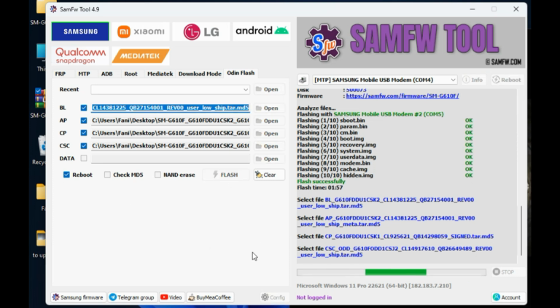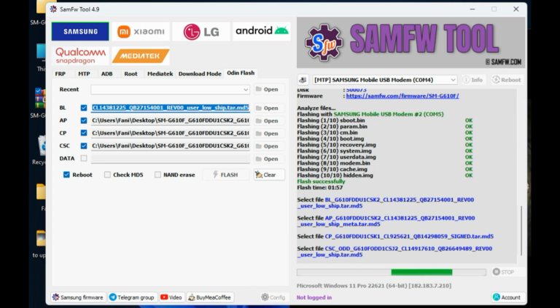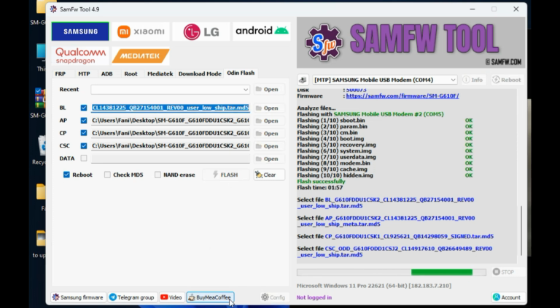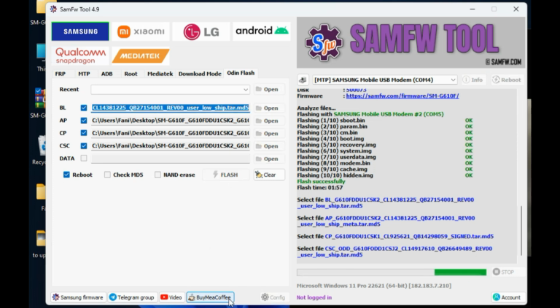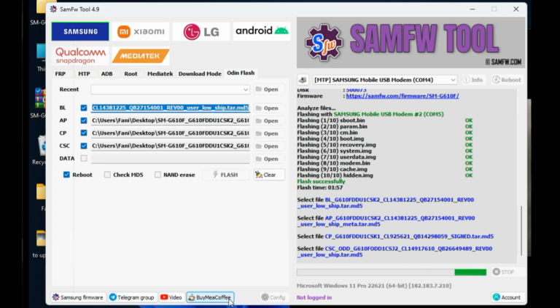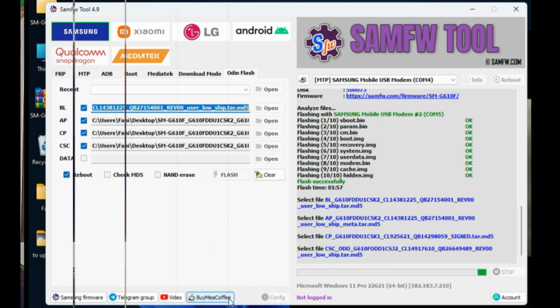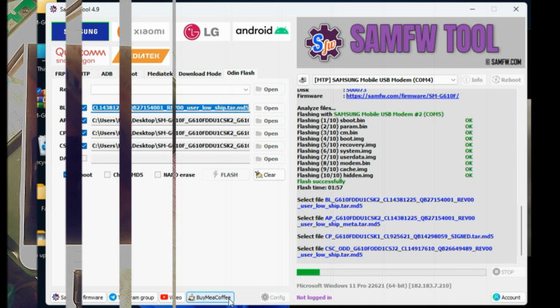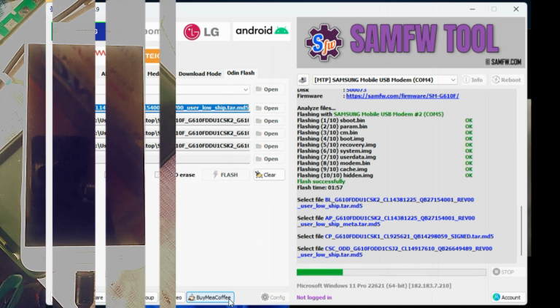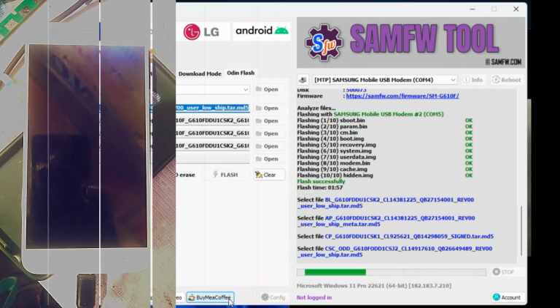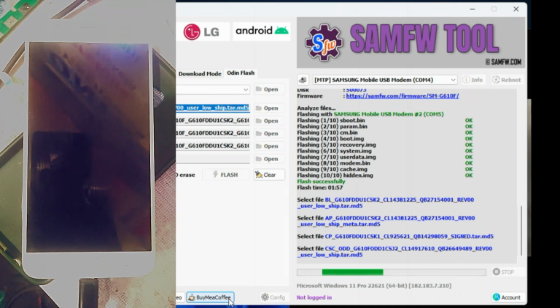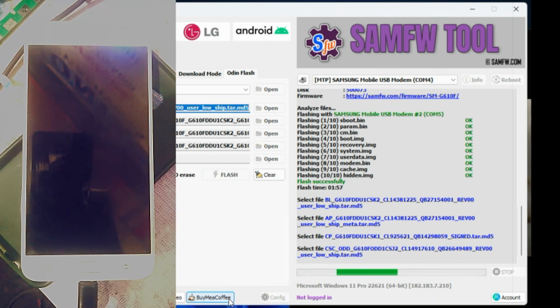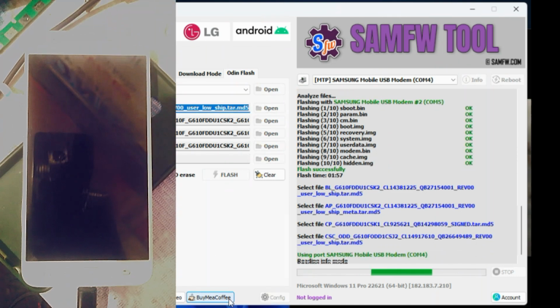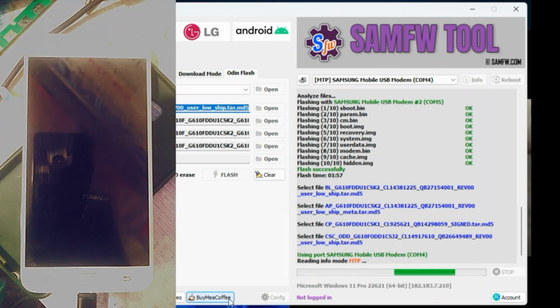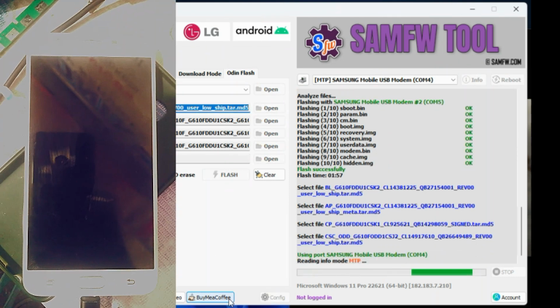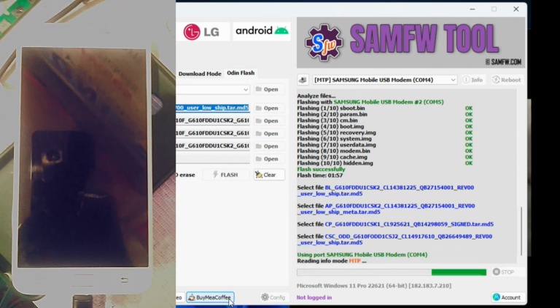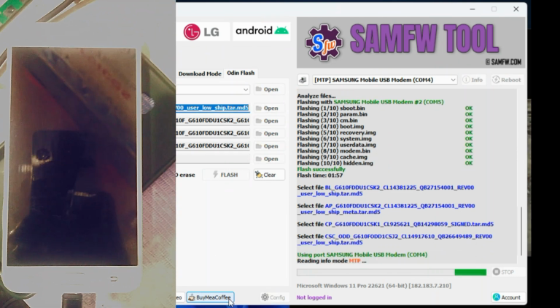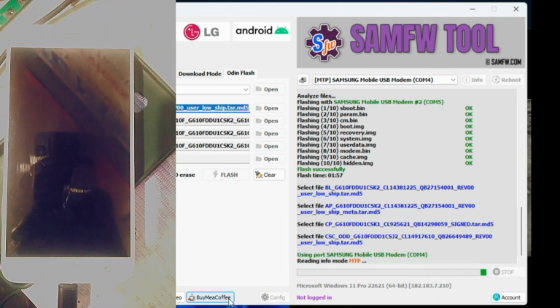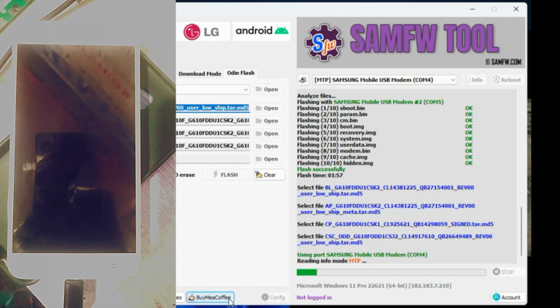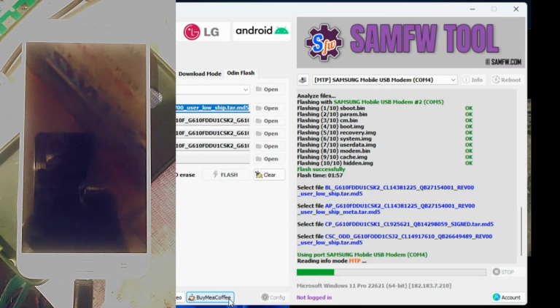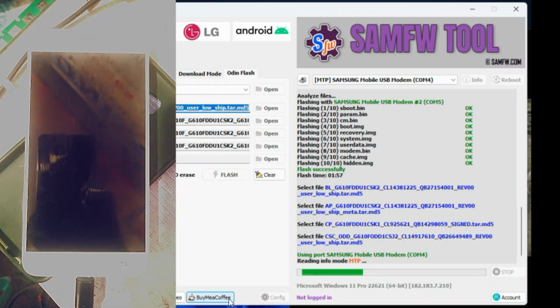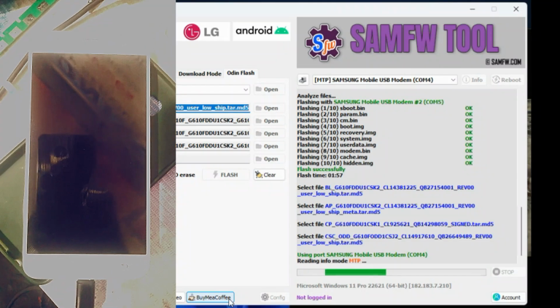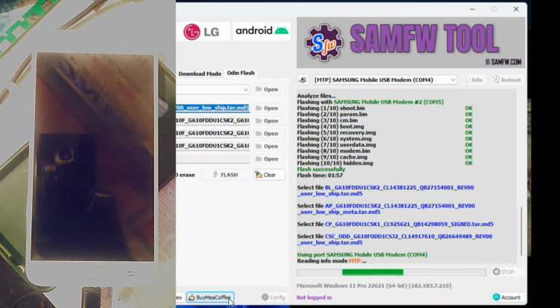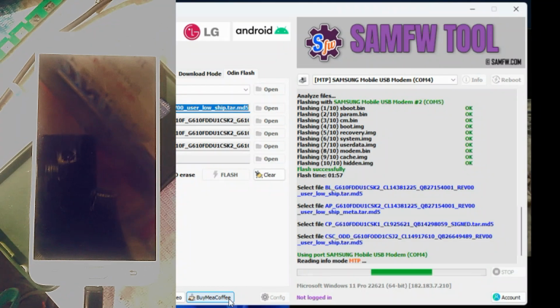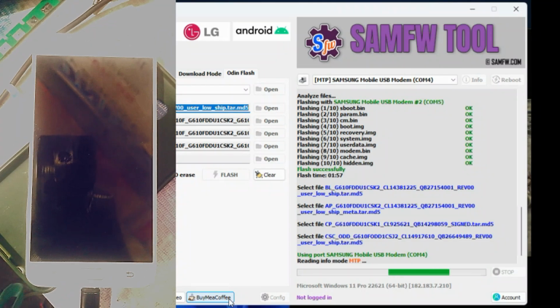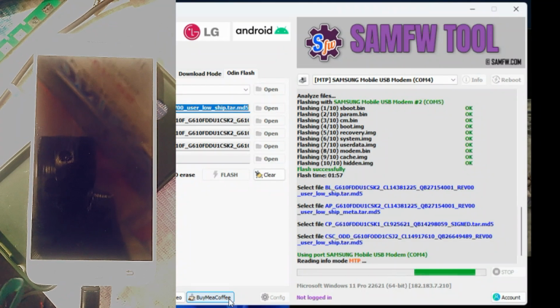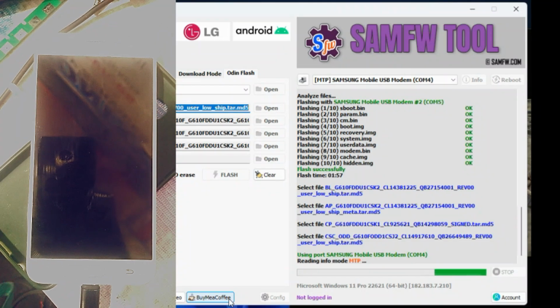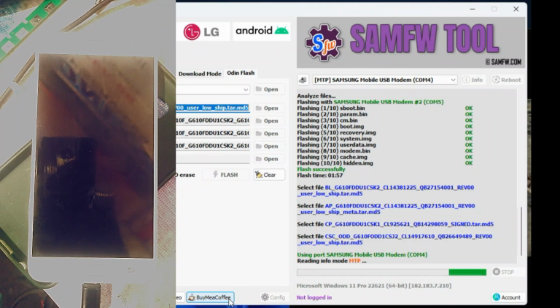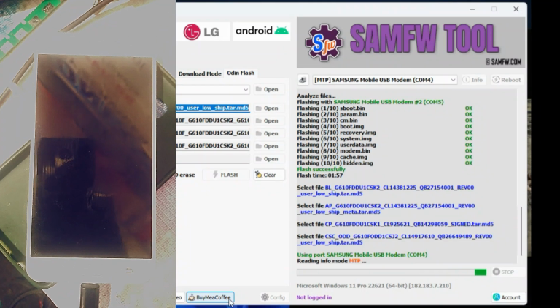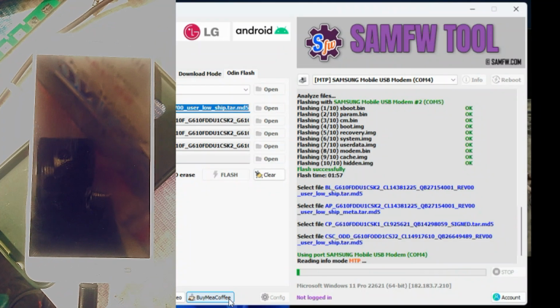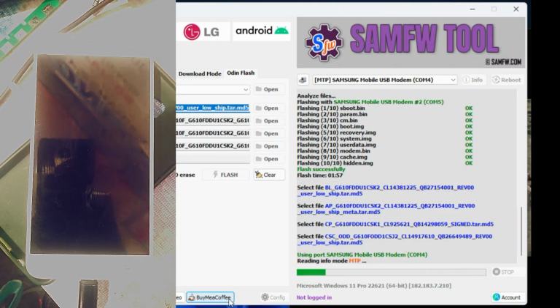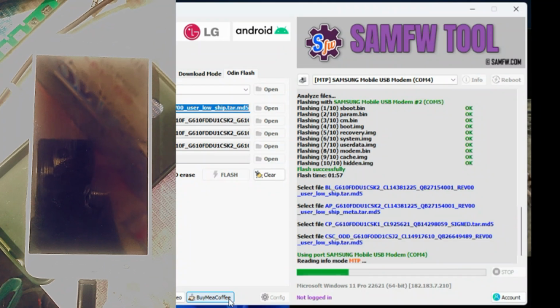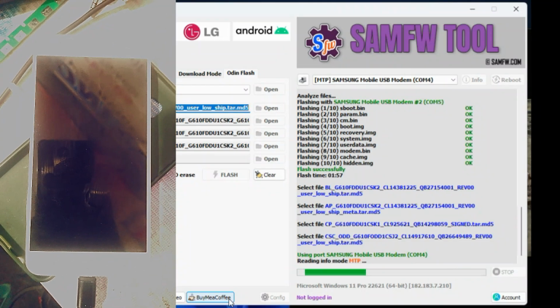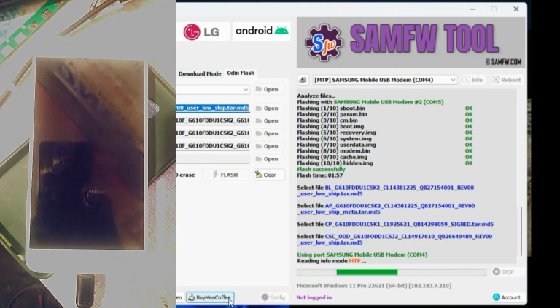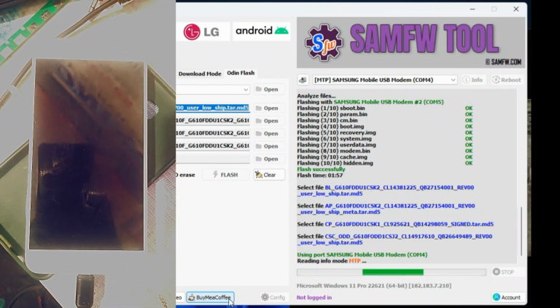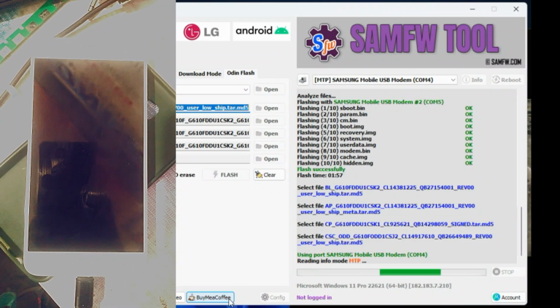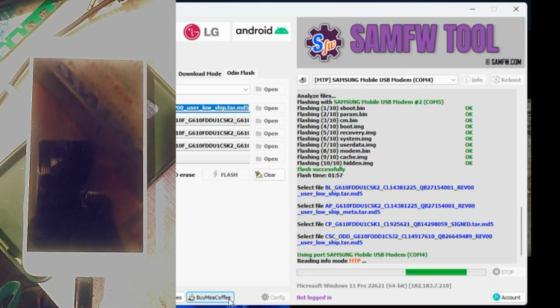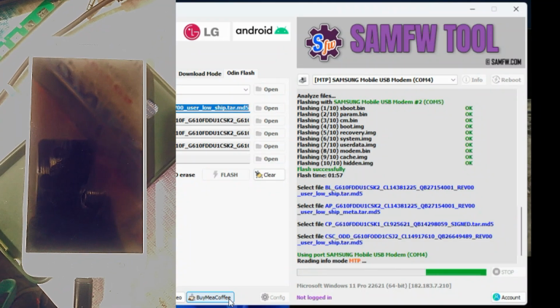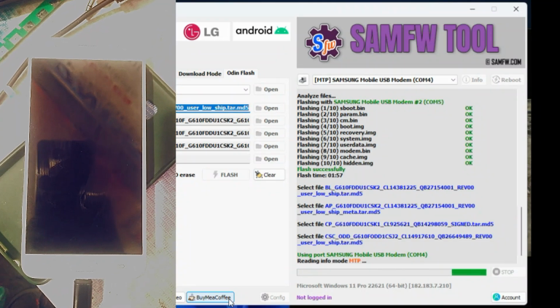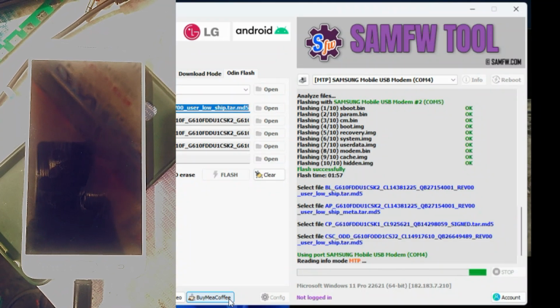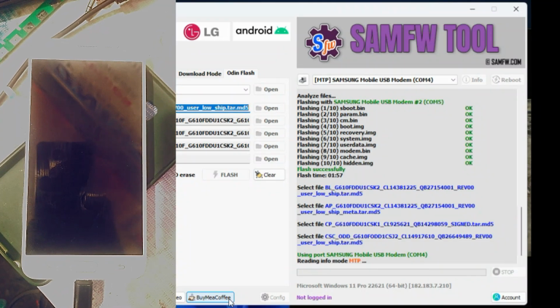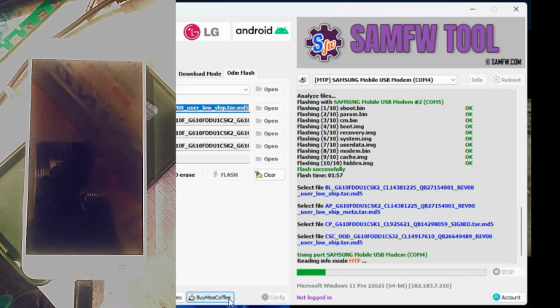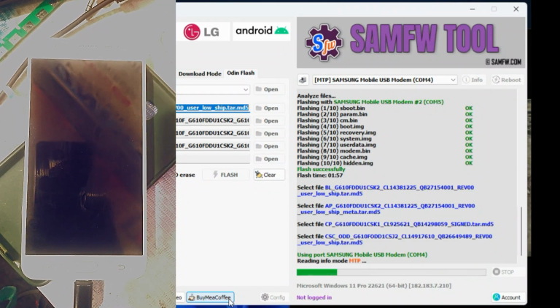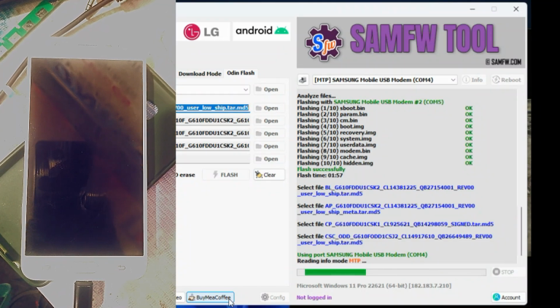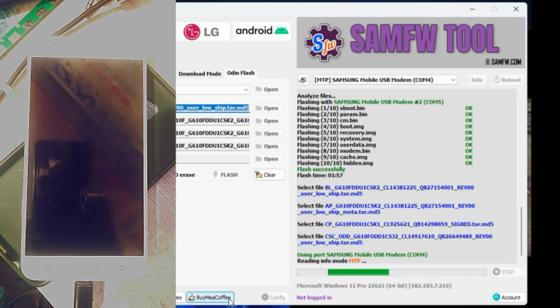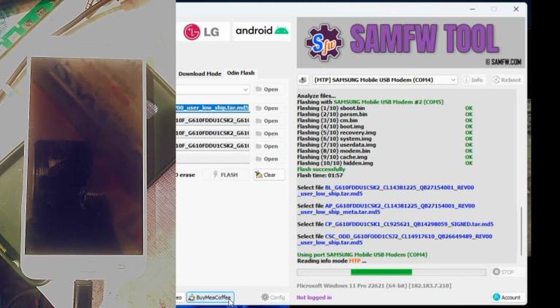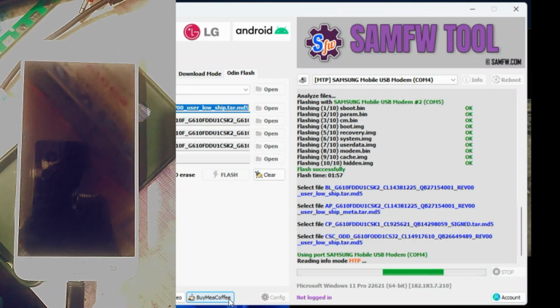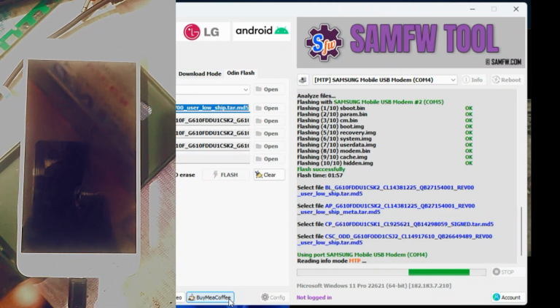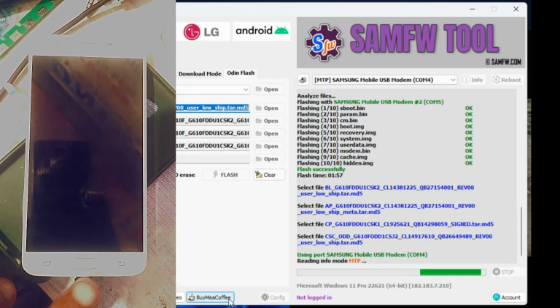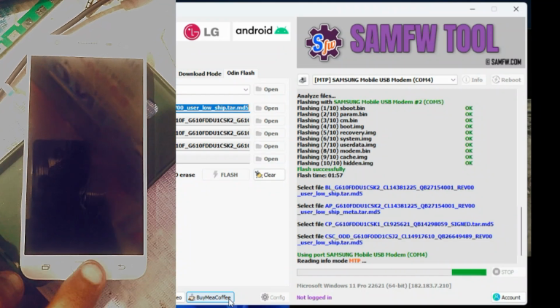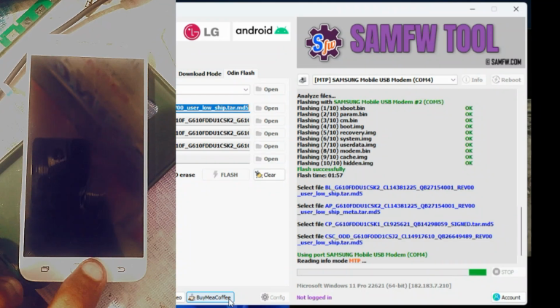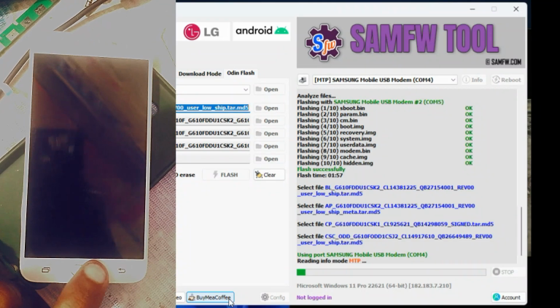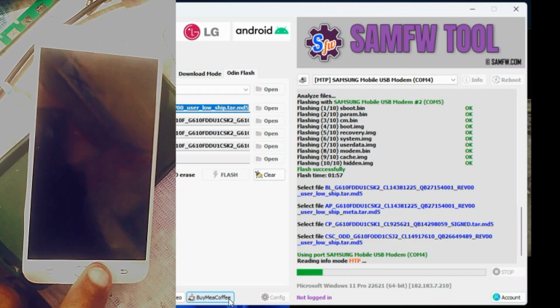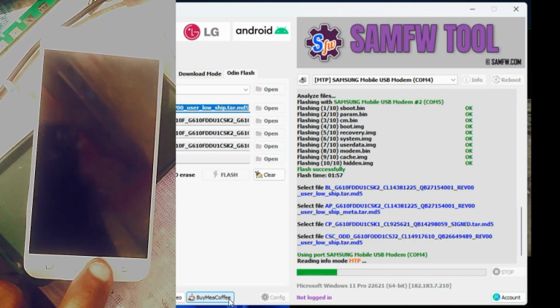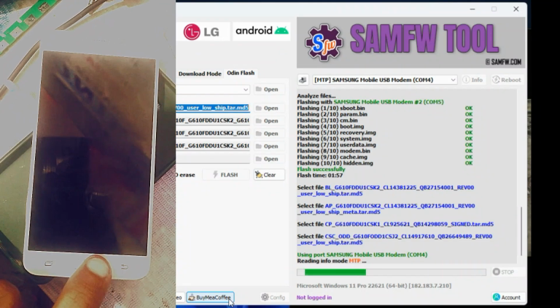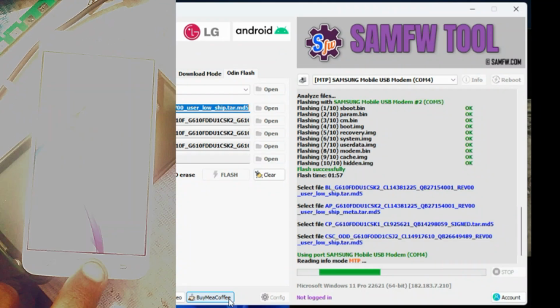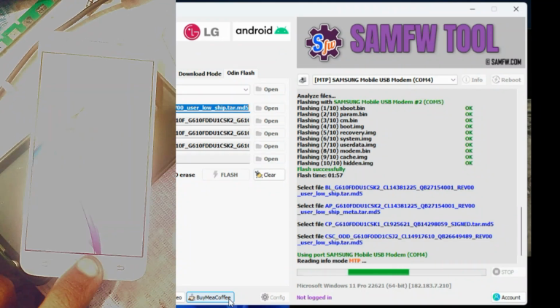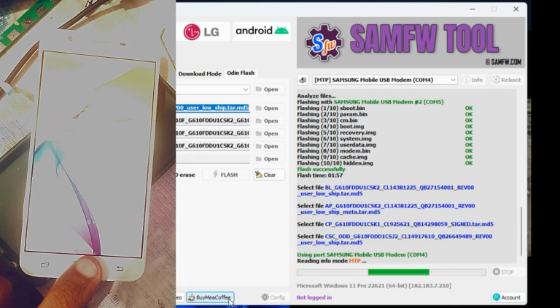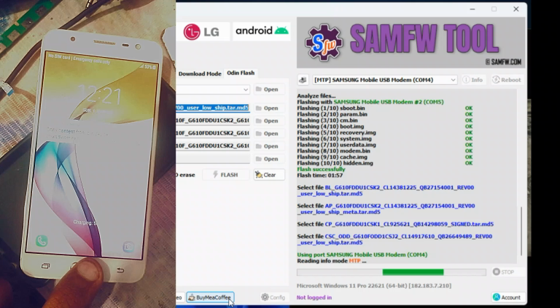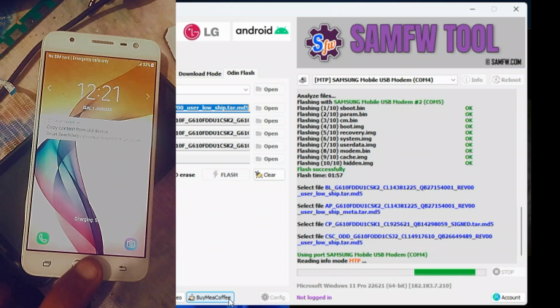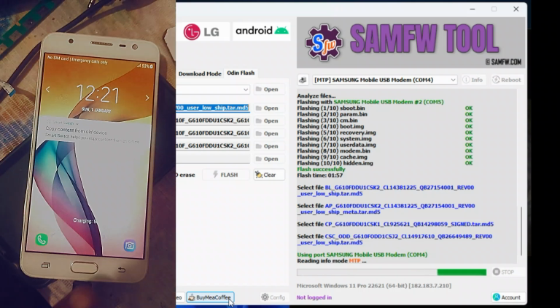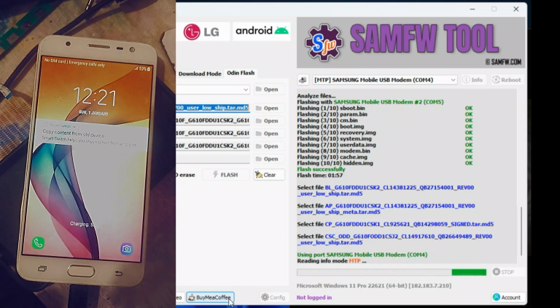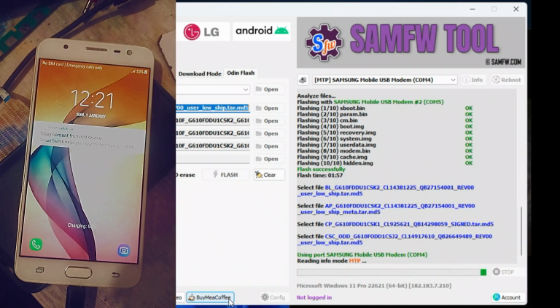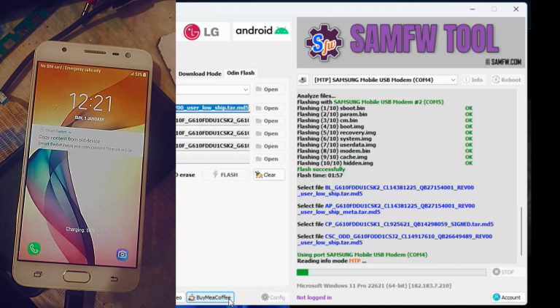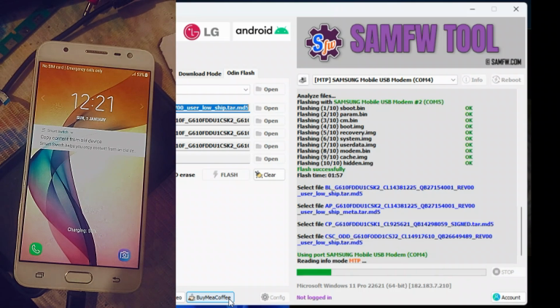Now just let the tool reboot and flash it. It already boots into download mode — no need for your help at all. Make sure your drivers are downloaded, also linked in the description.